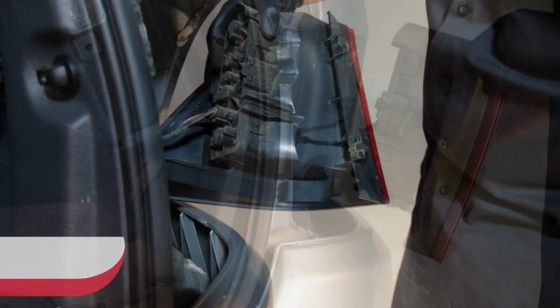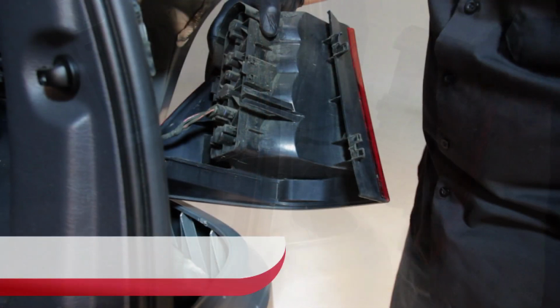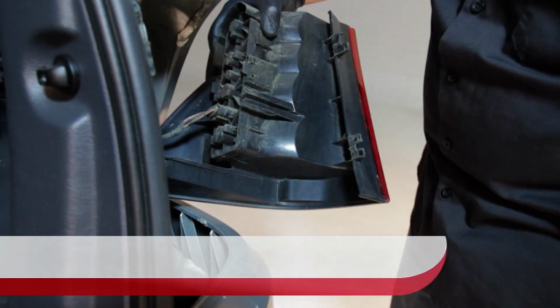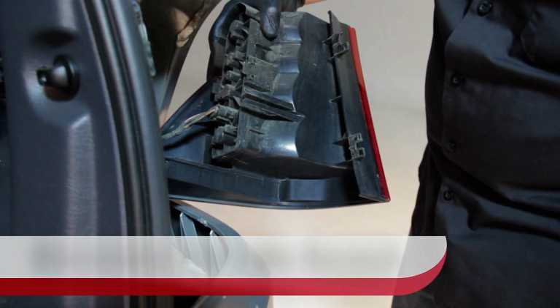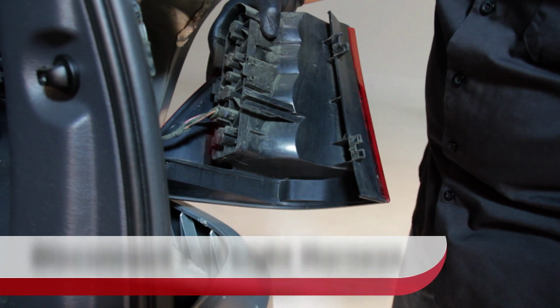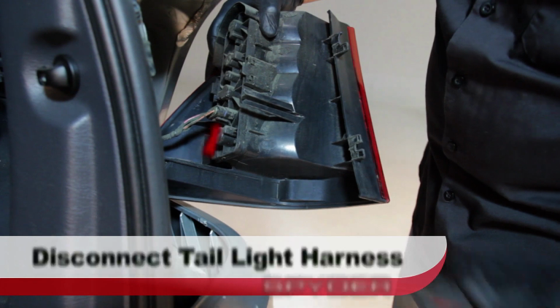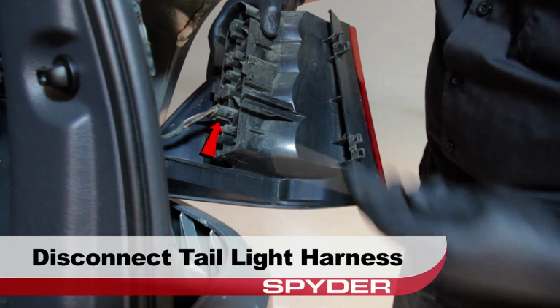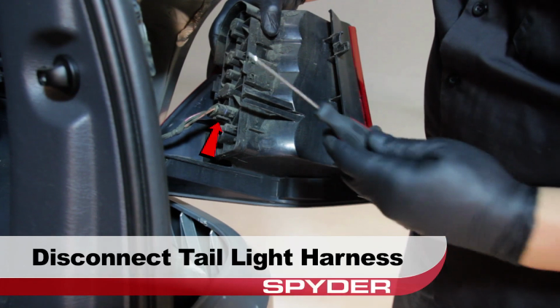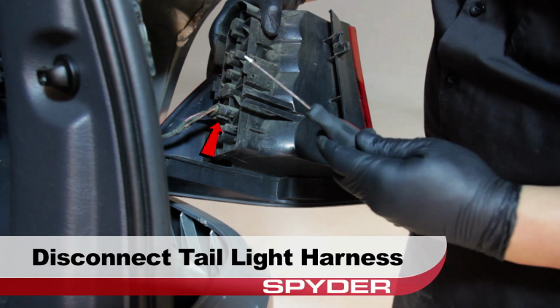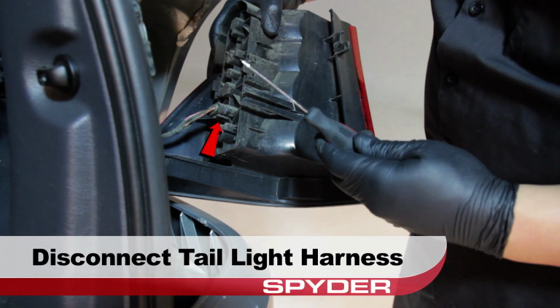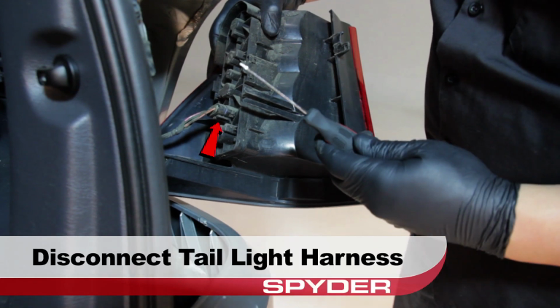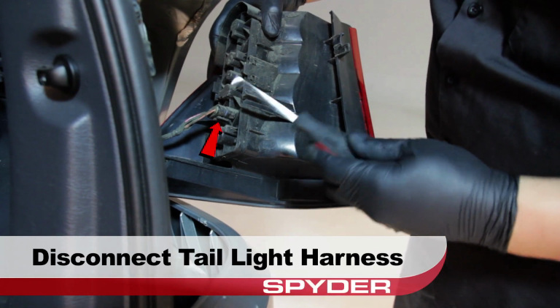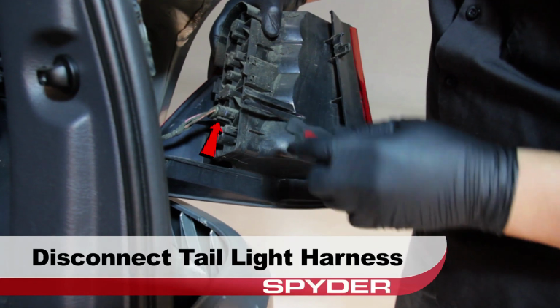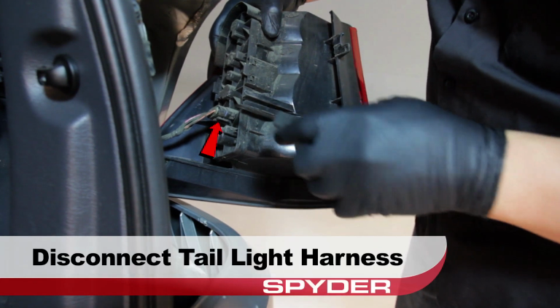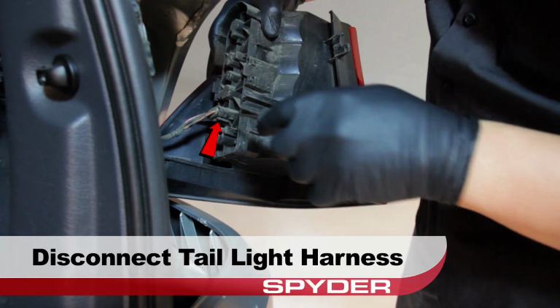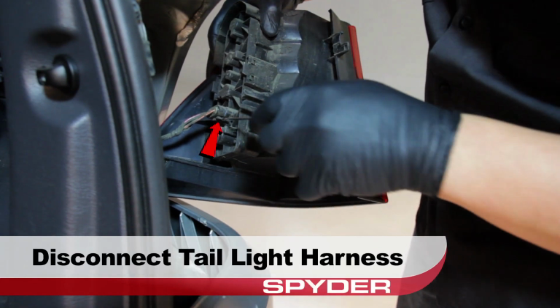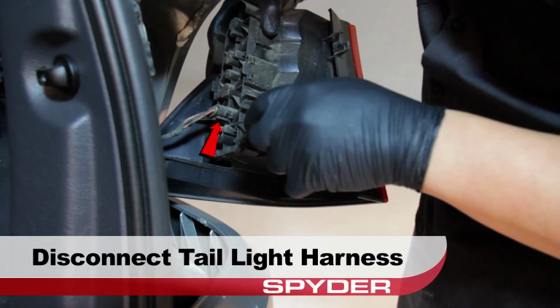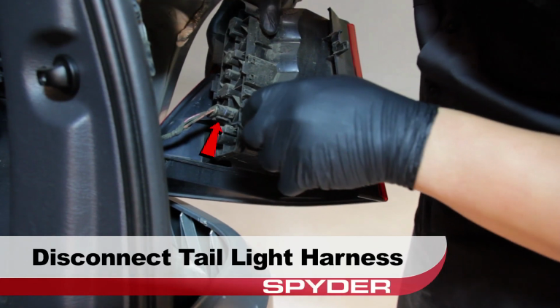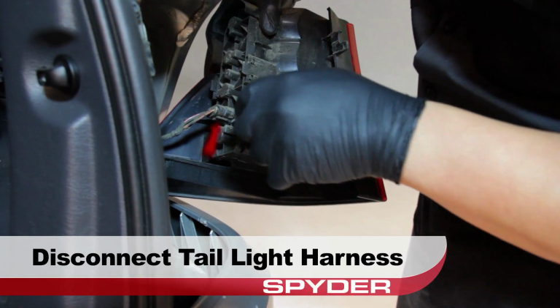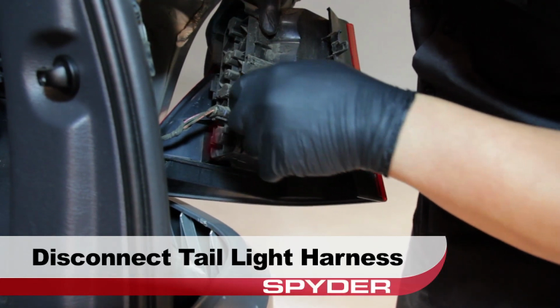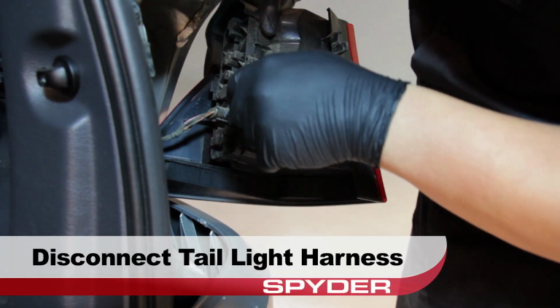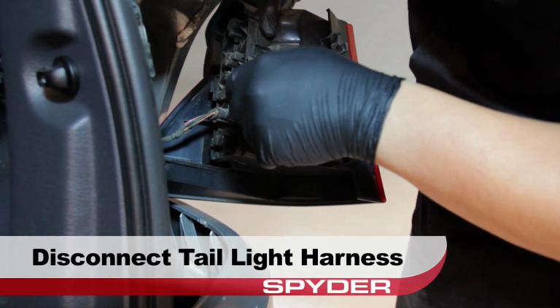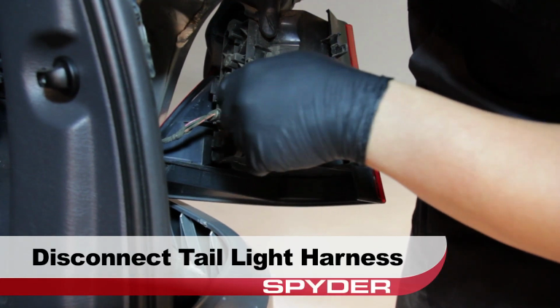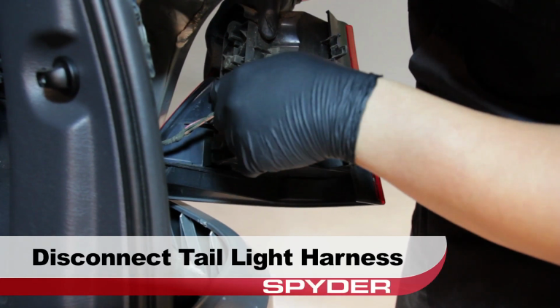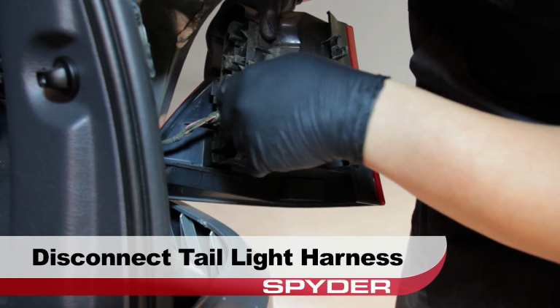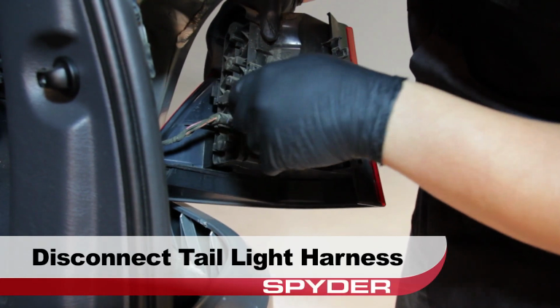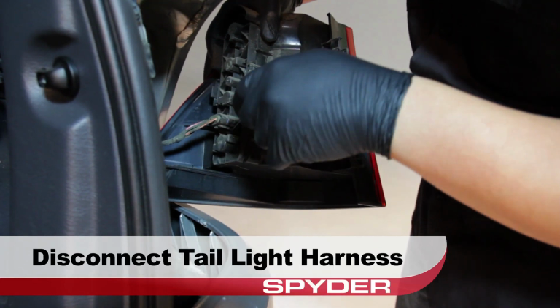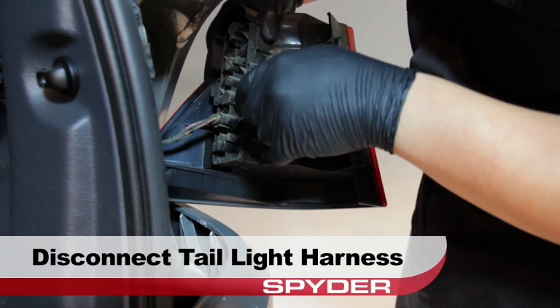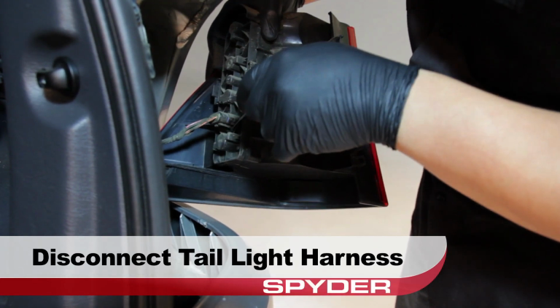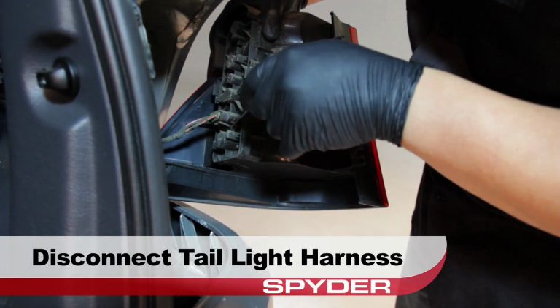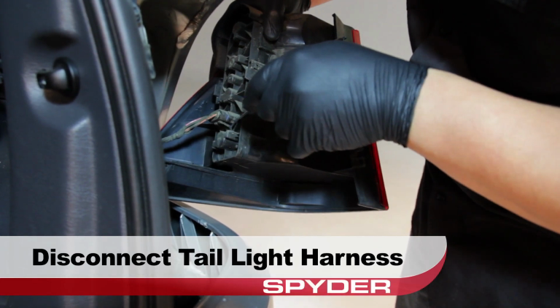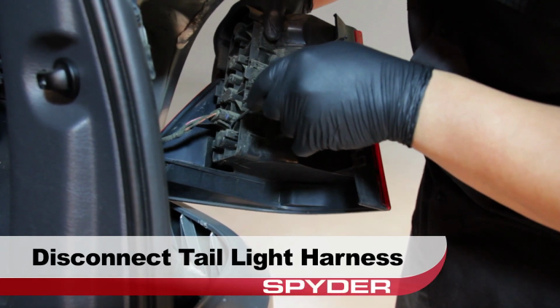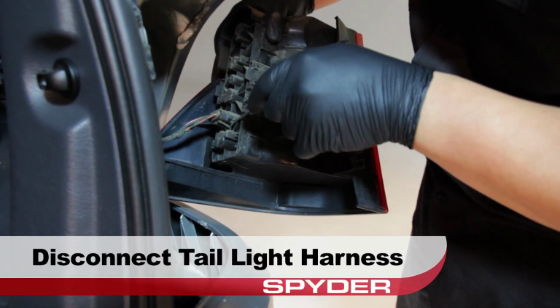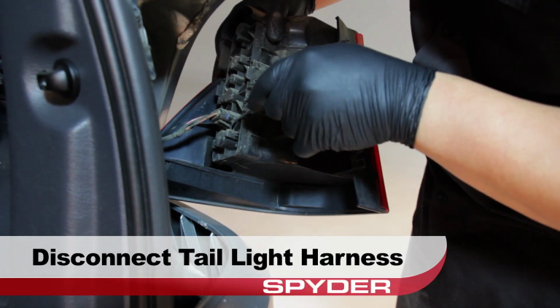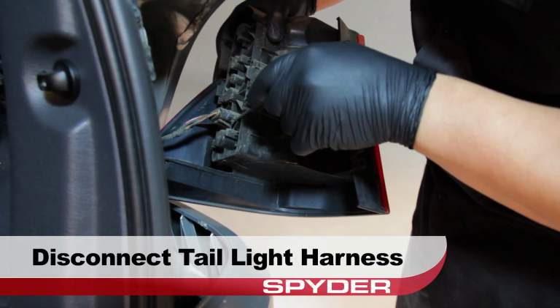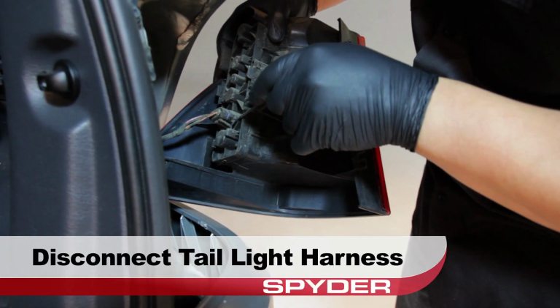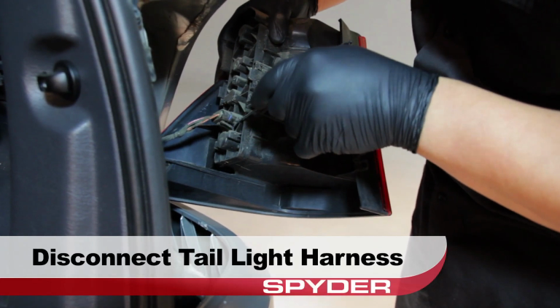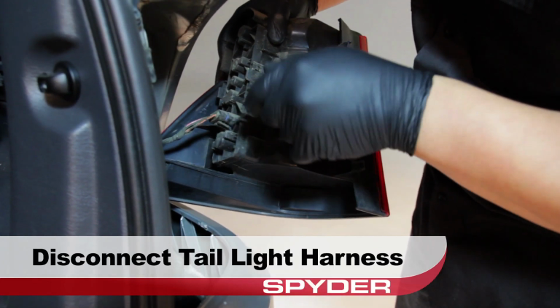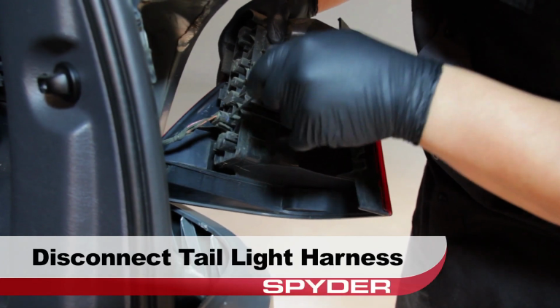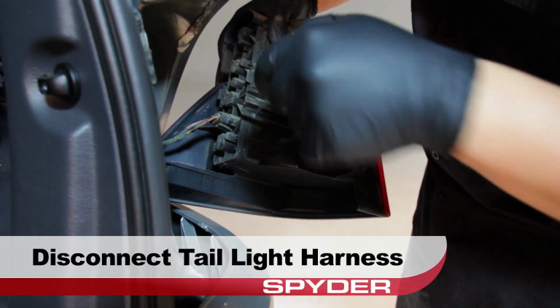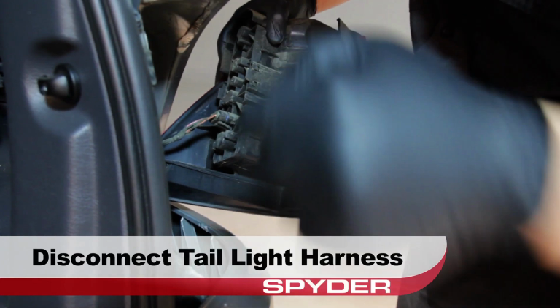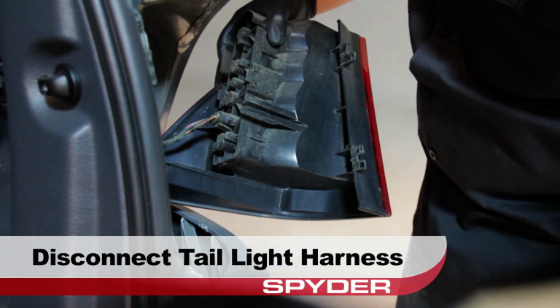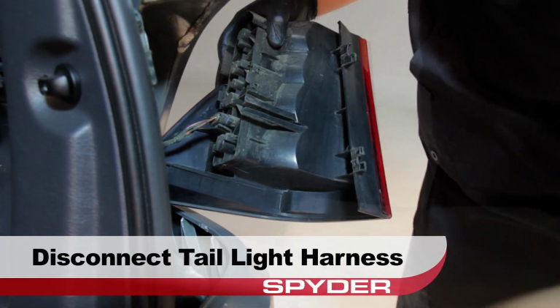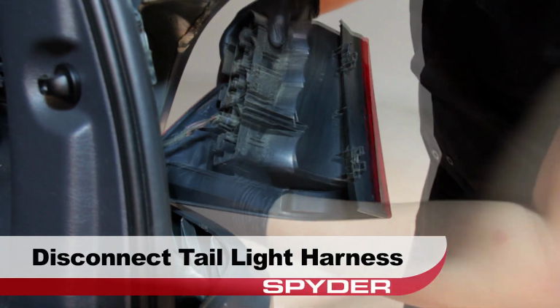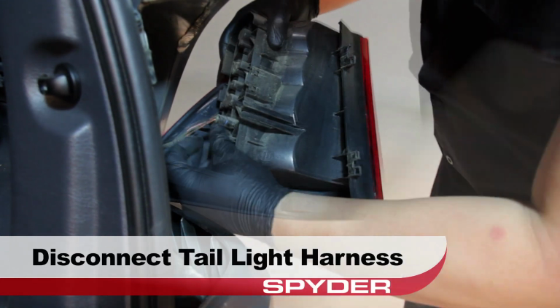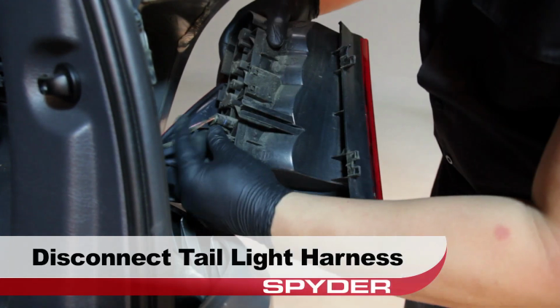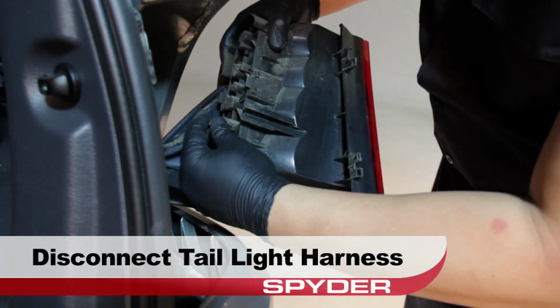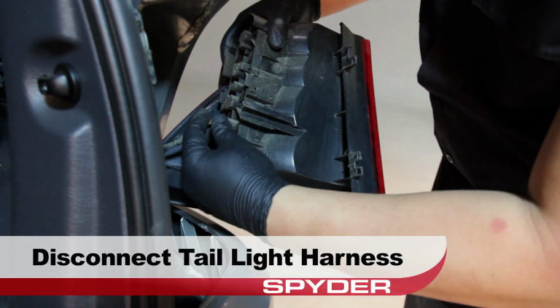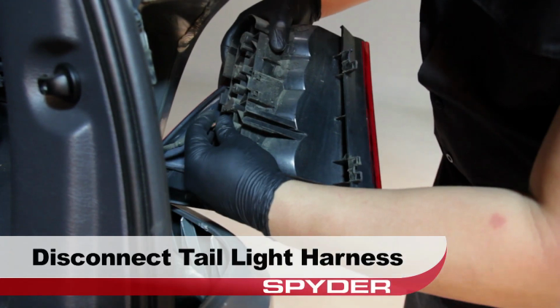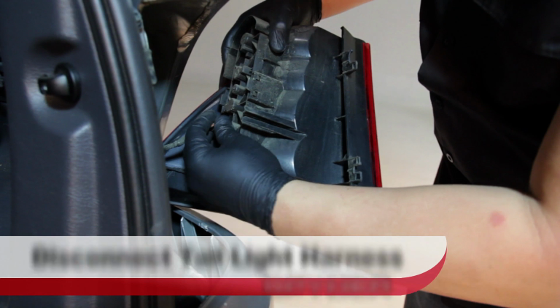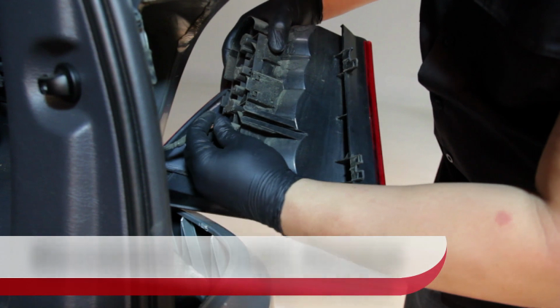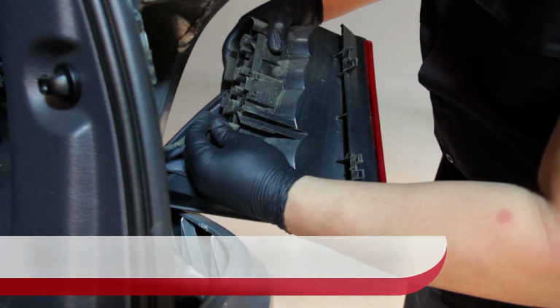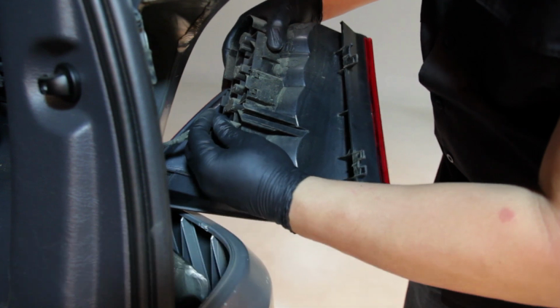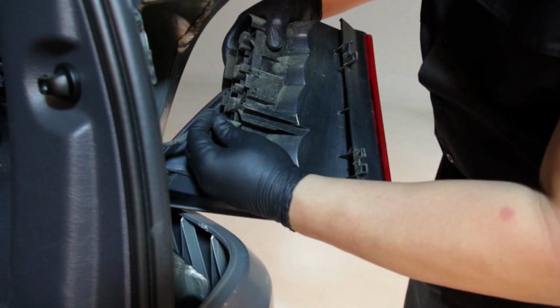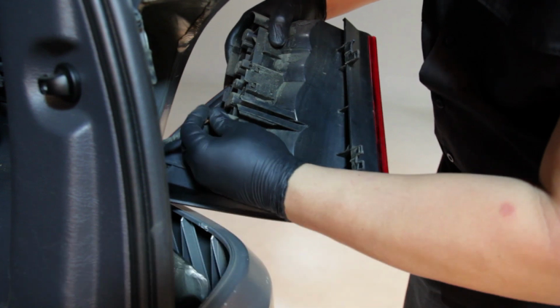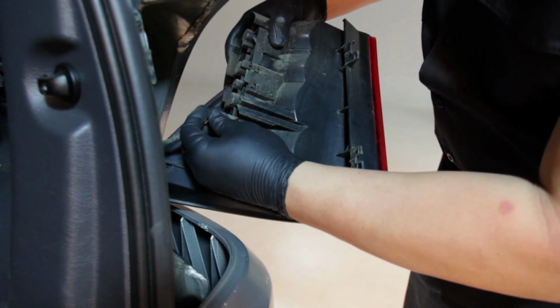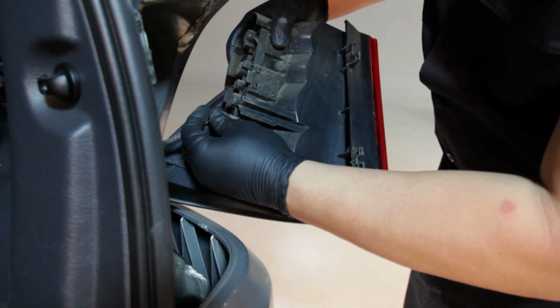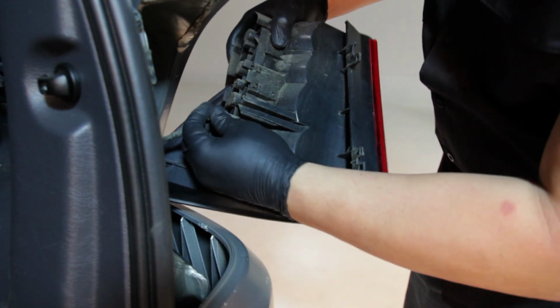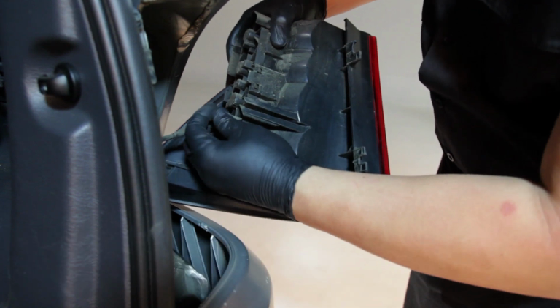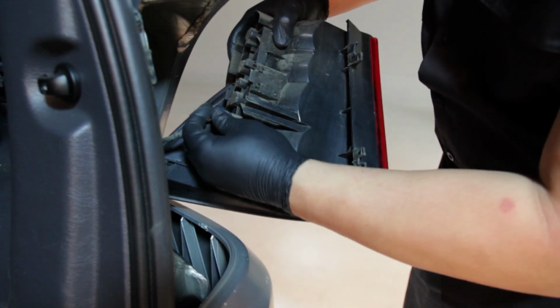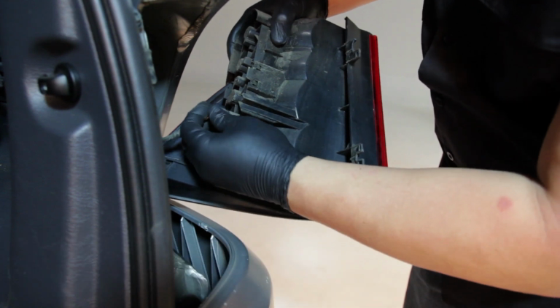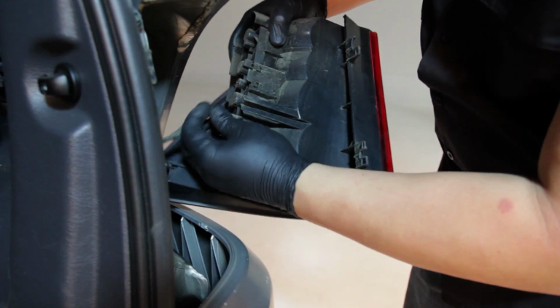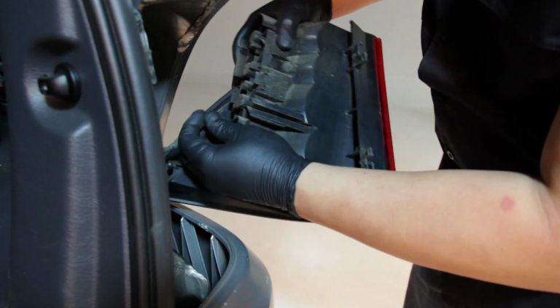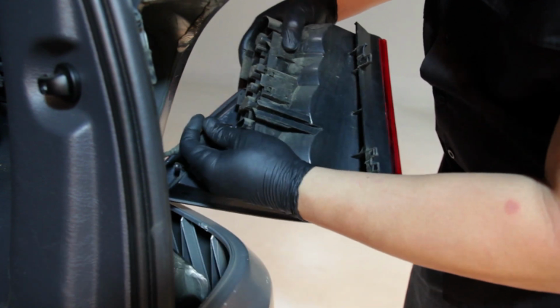Now using the flathead screwdriver, release the tab that secures the harness clip, then disconnect the tail light harness and remove the tail light.